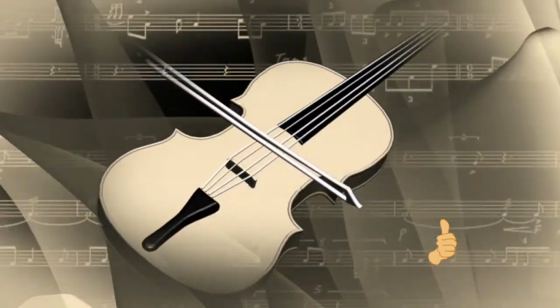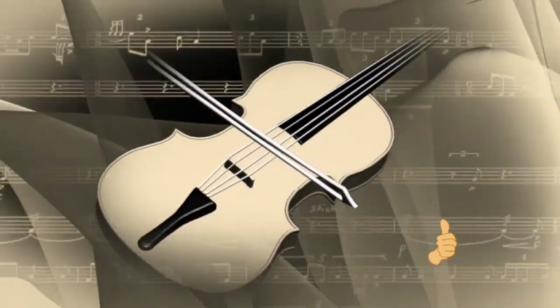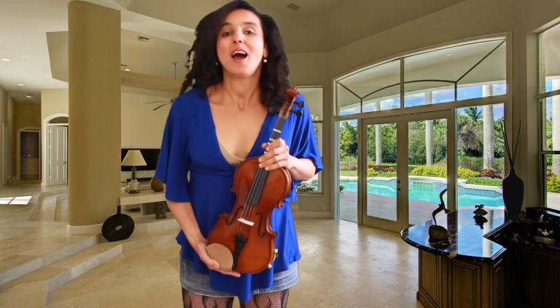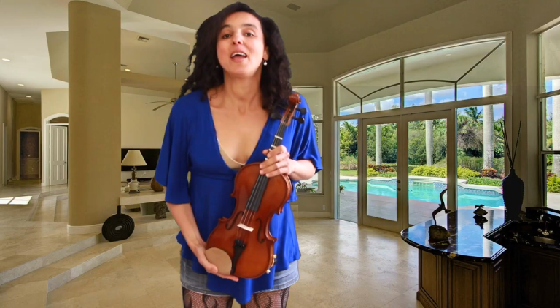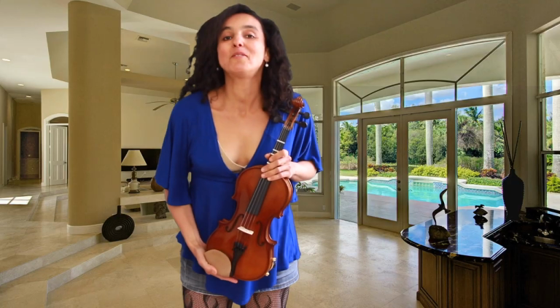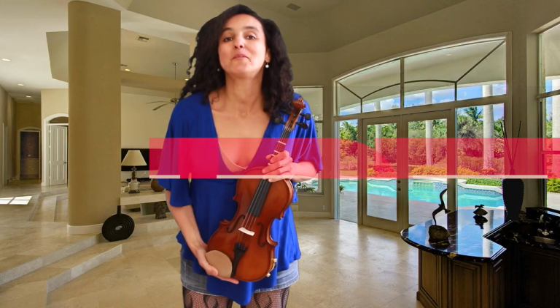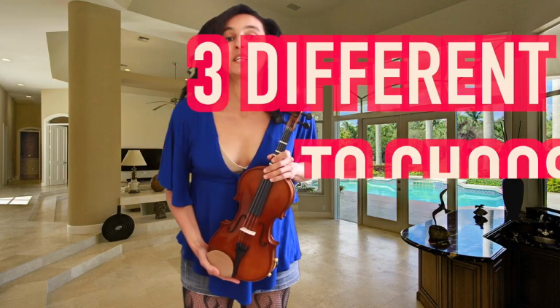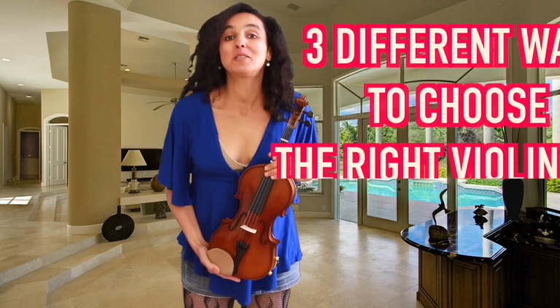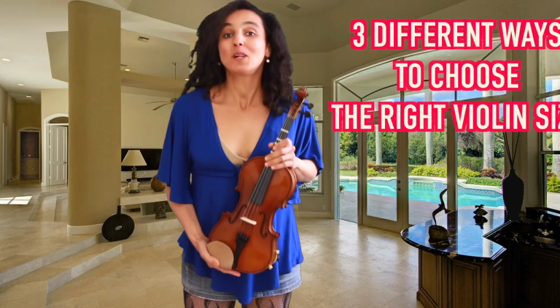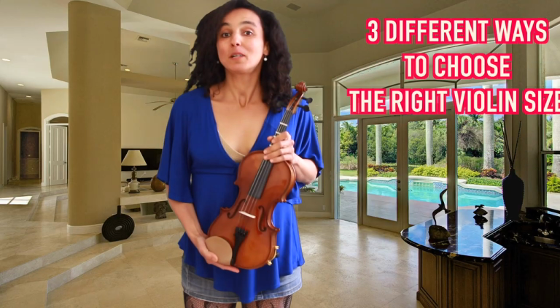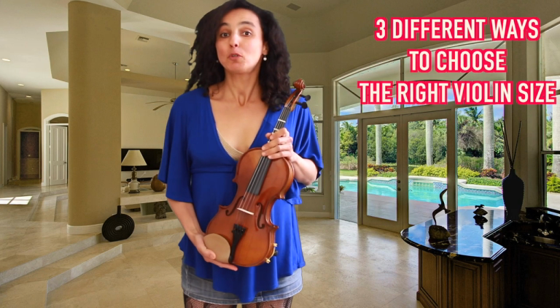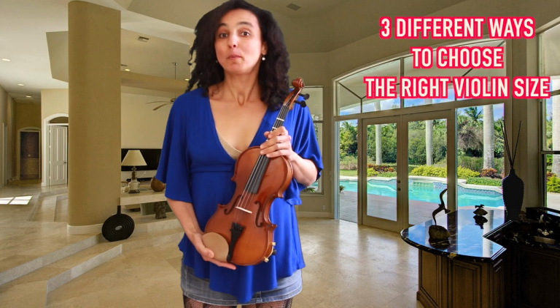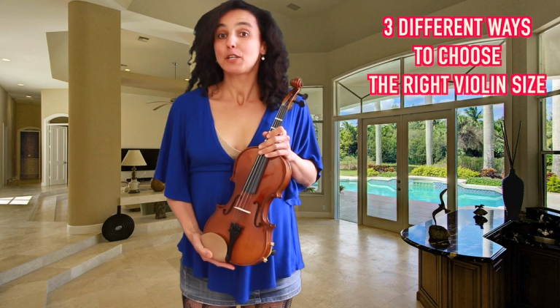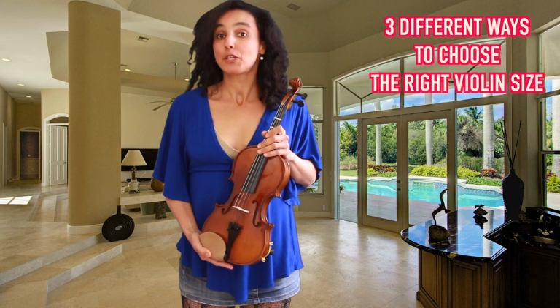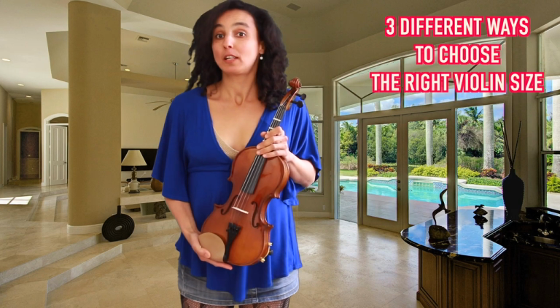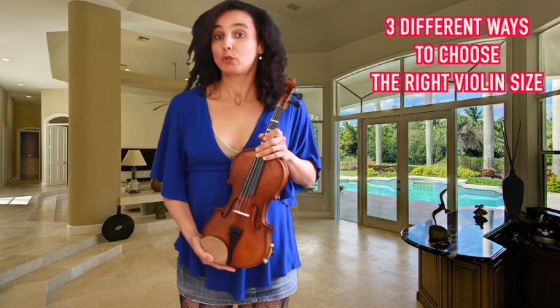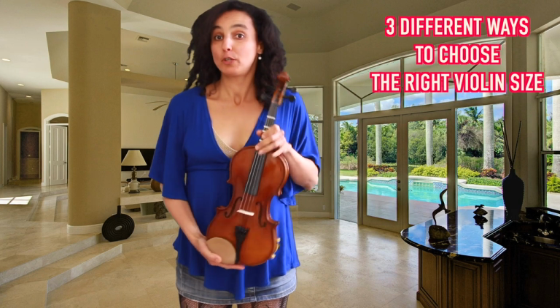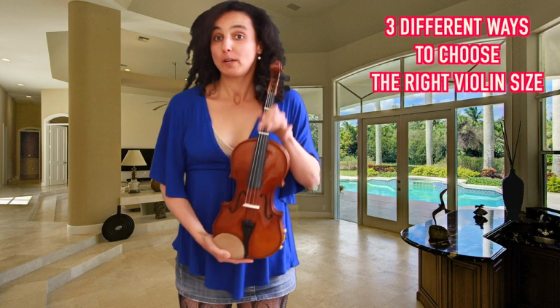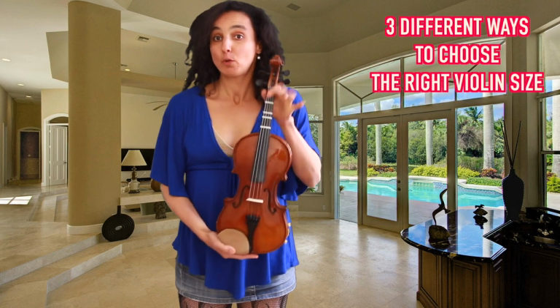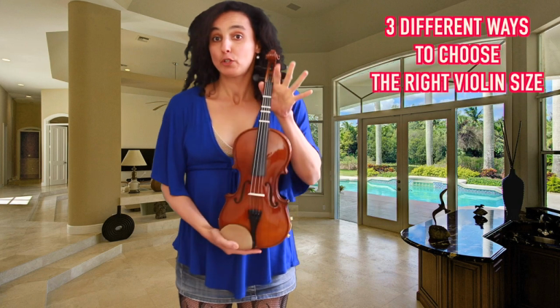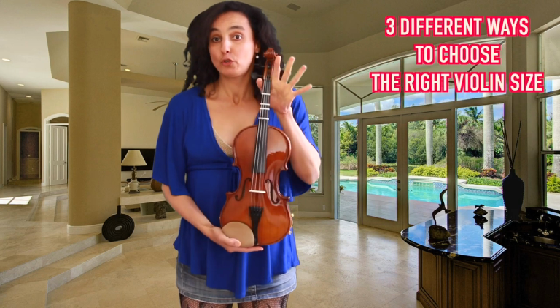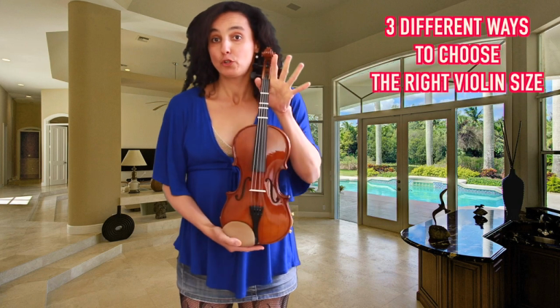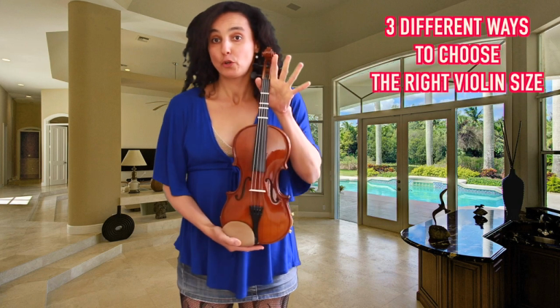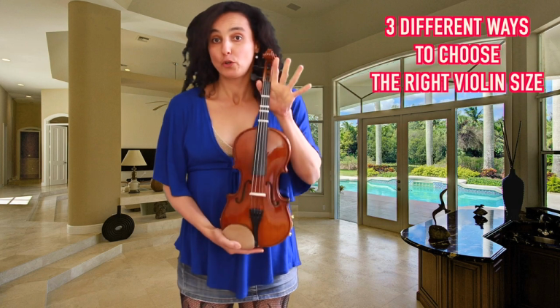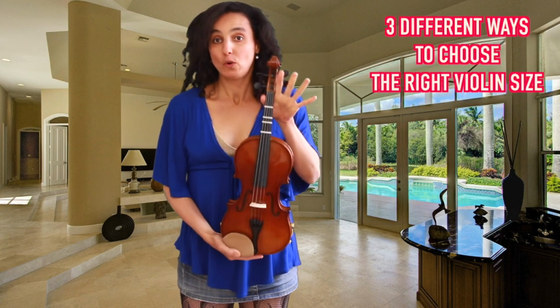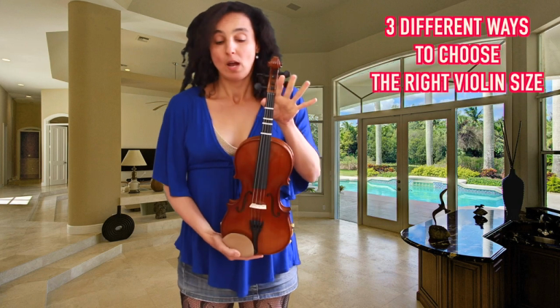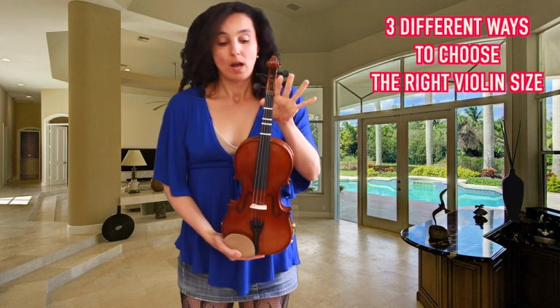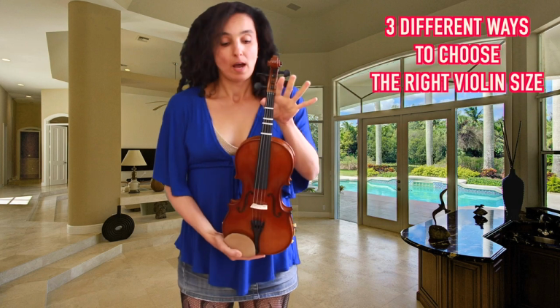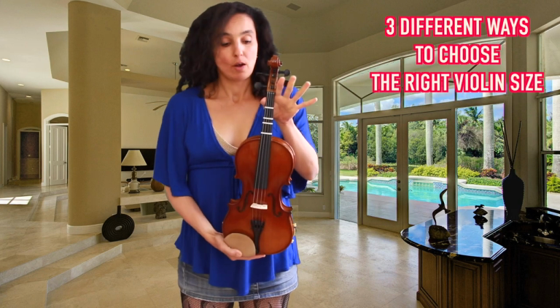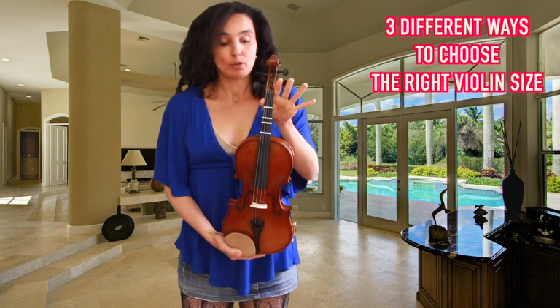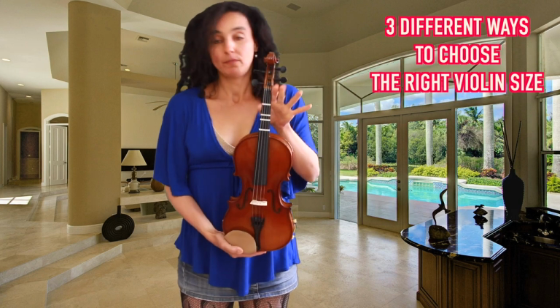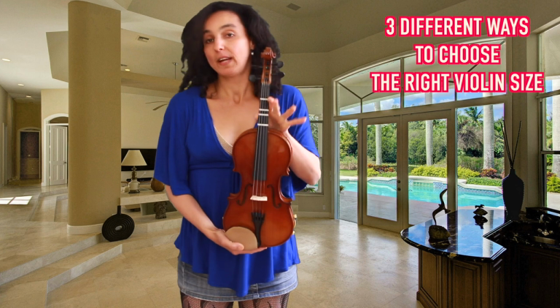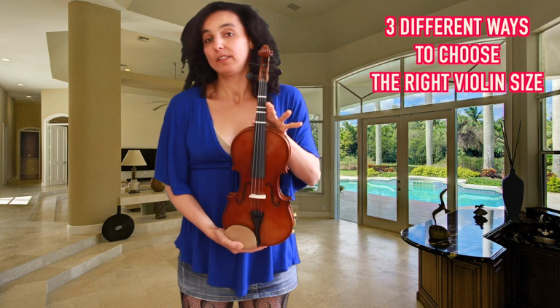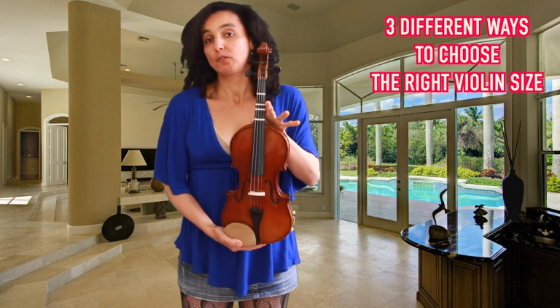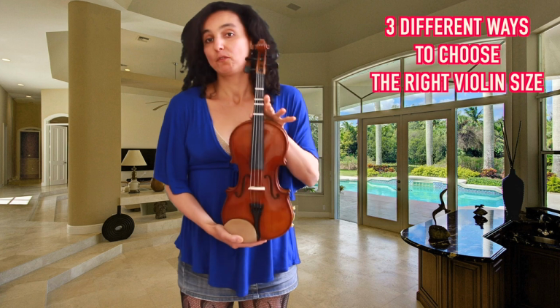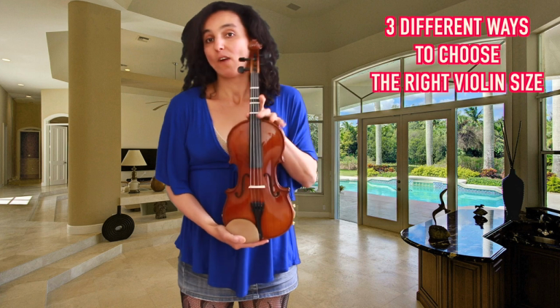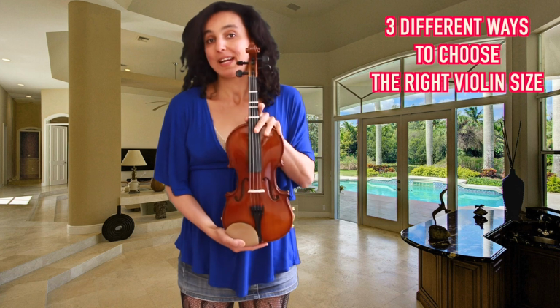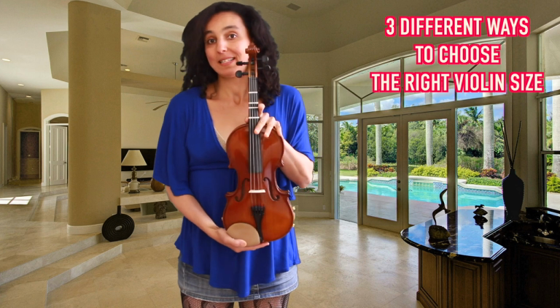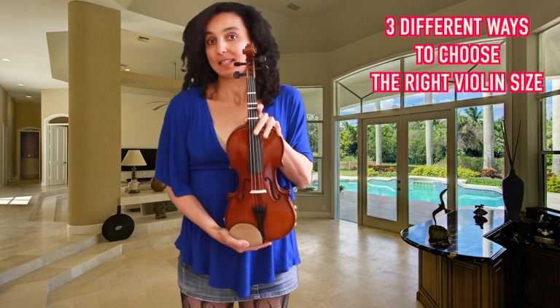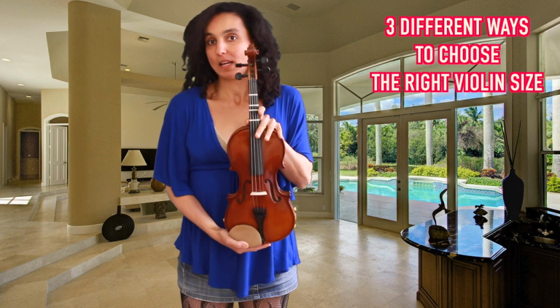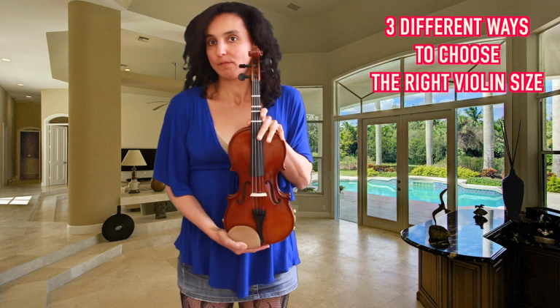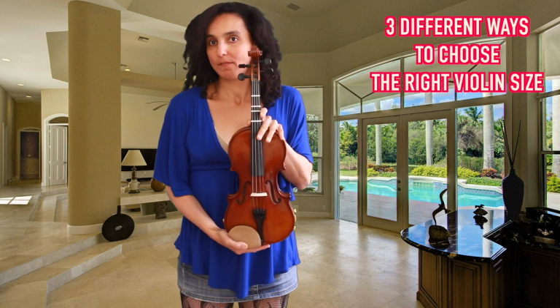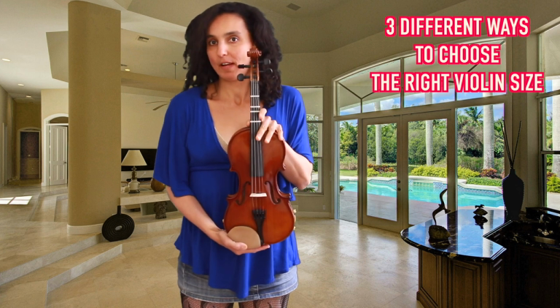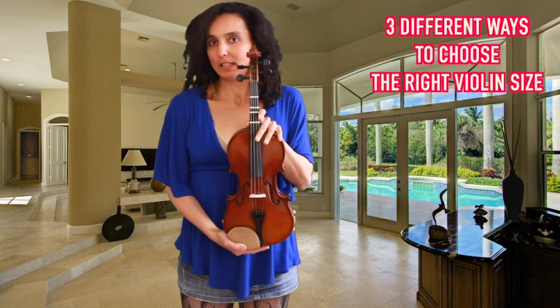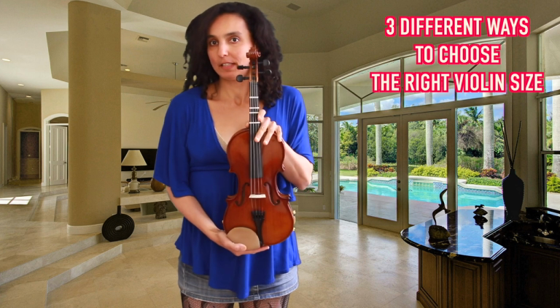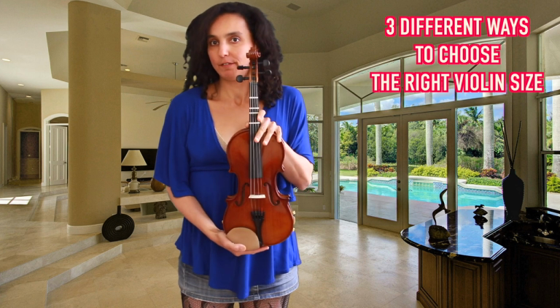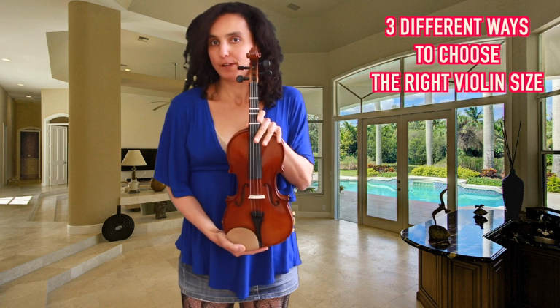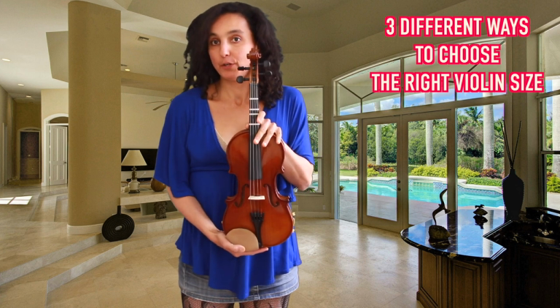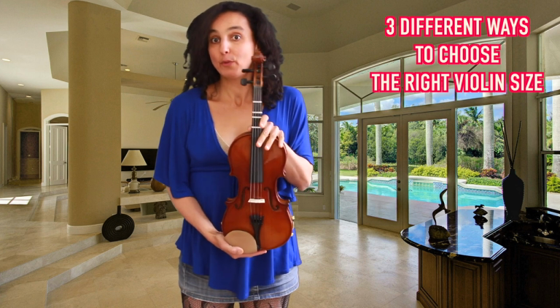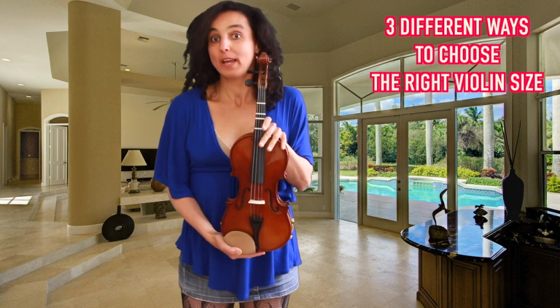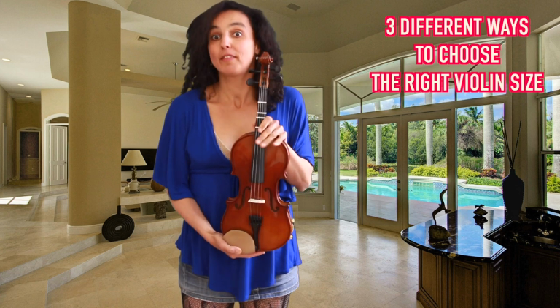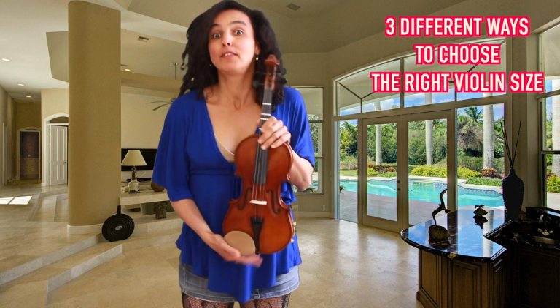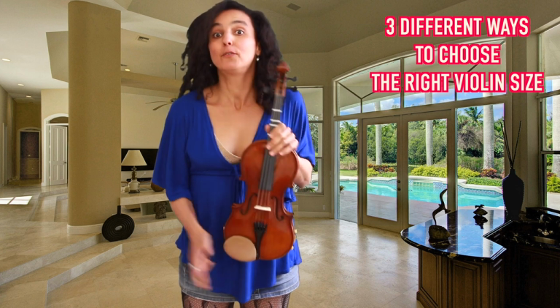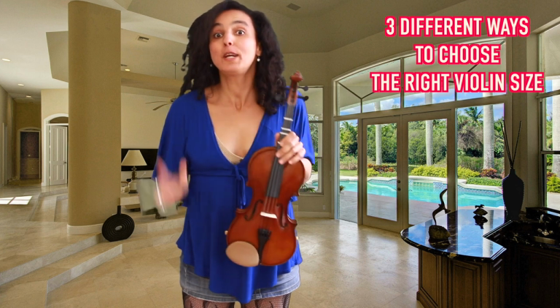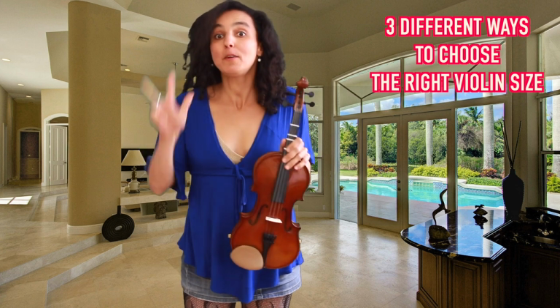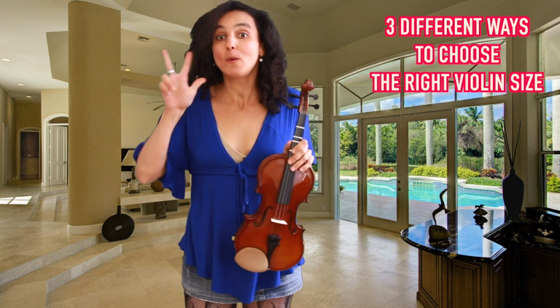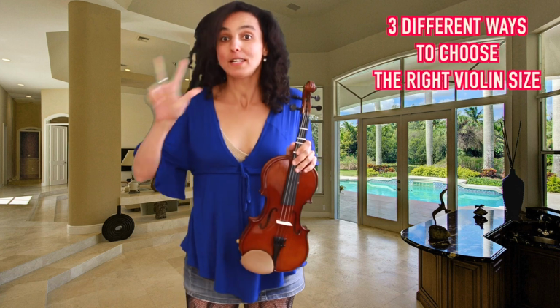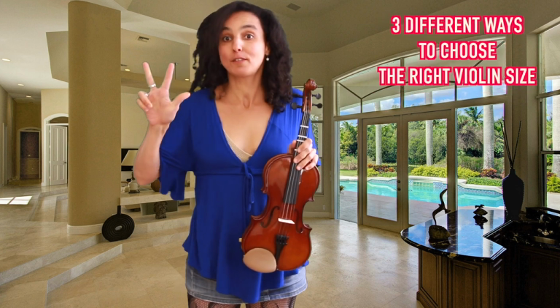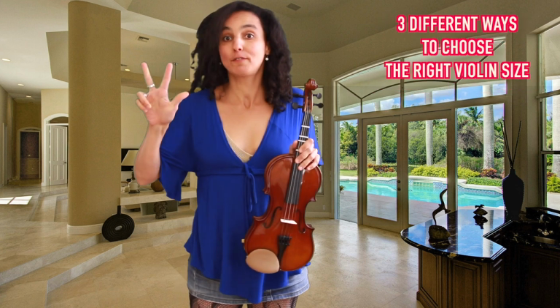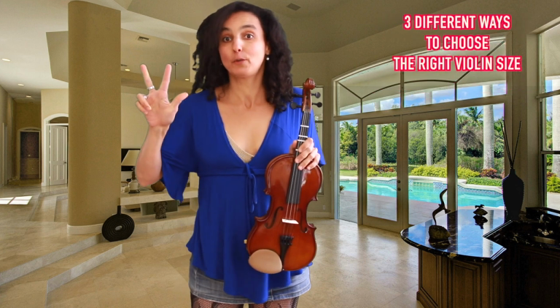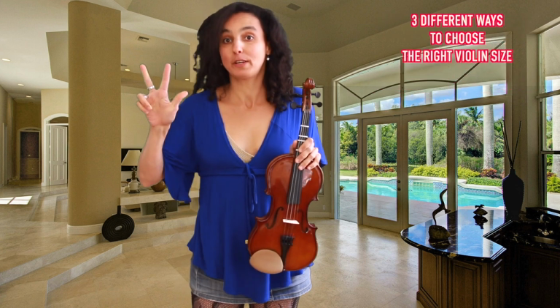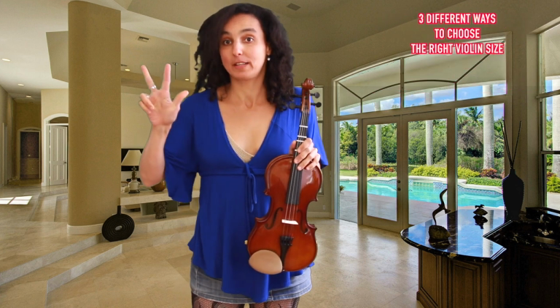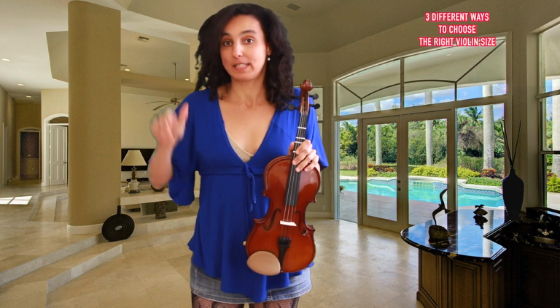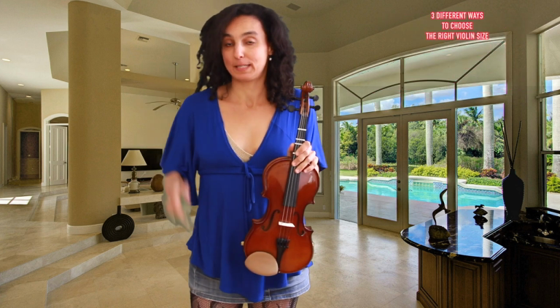Hi everyone and welcome to my channel. Today I'm going to show you how to find the right size of a violin for you. There are three ways of doing this.